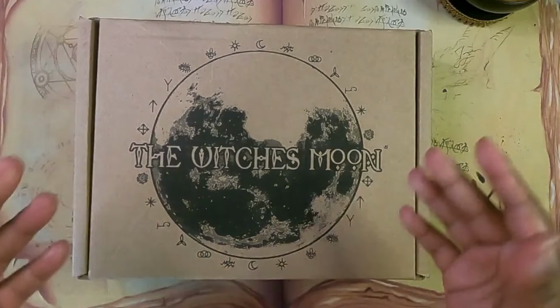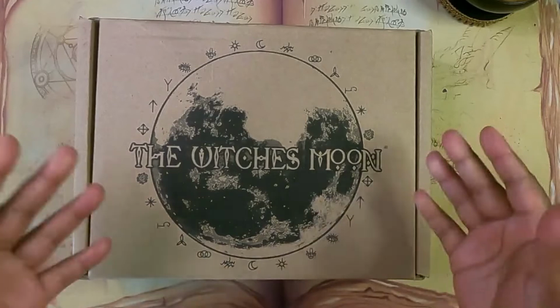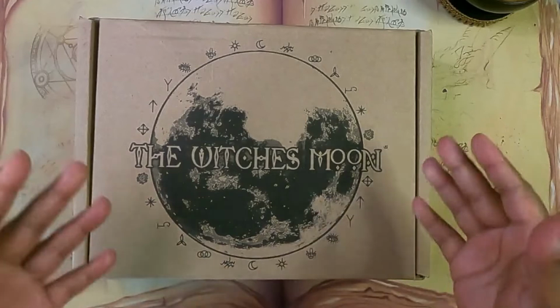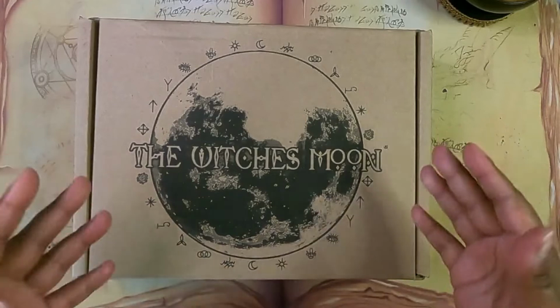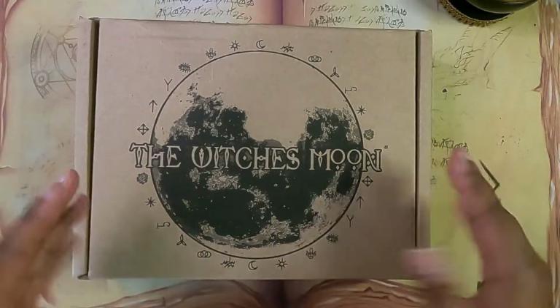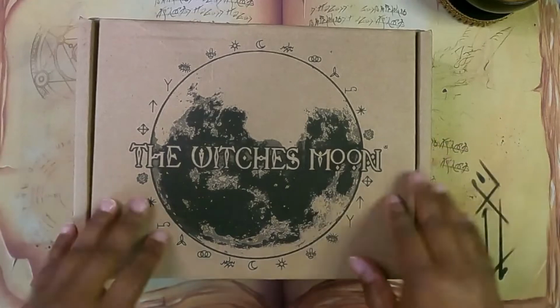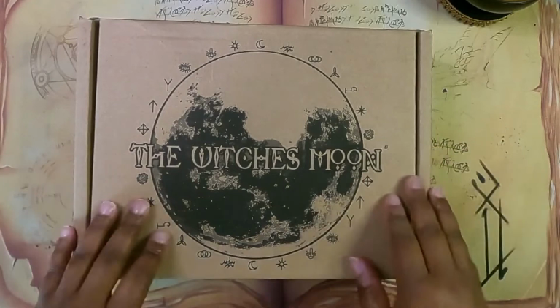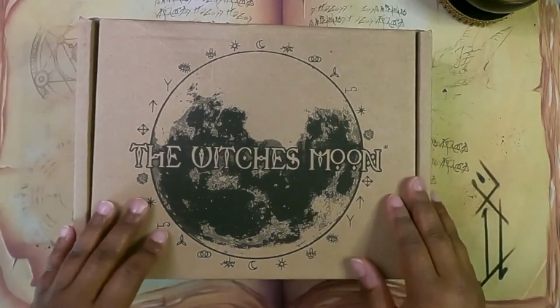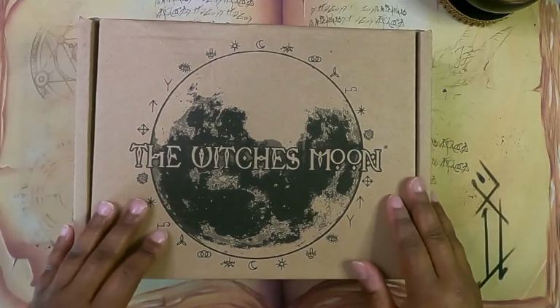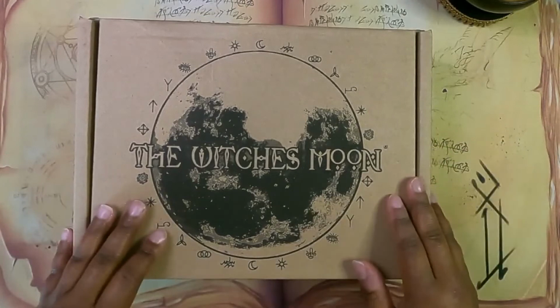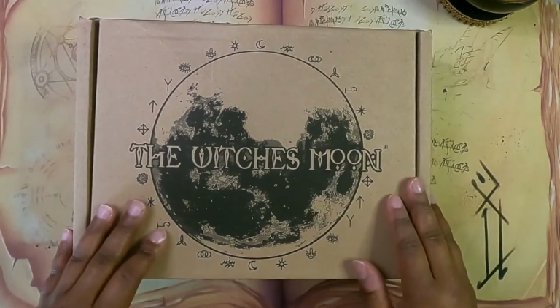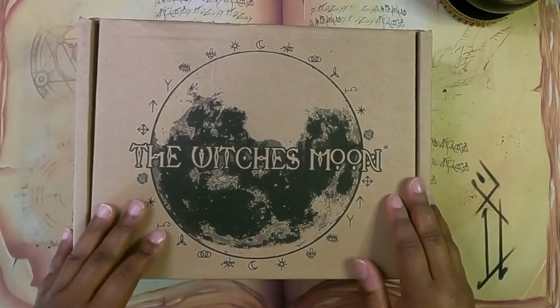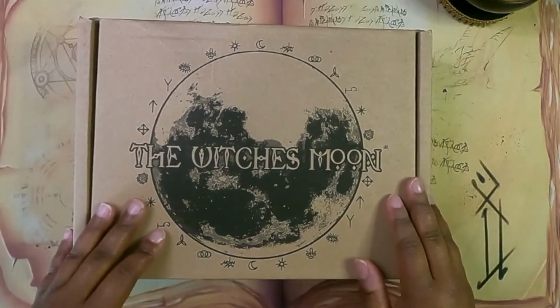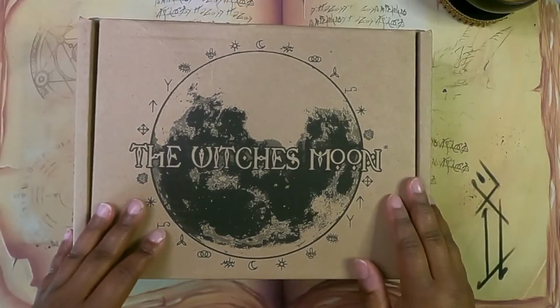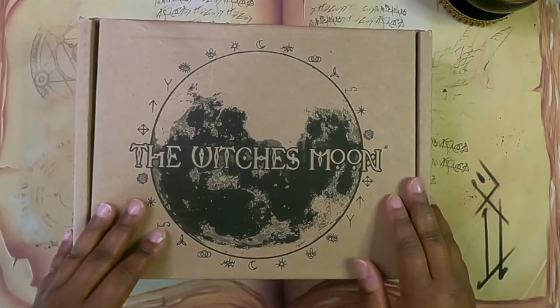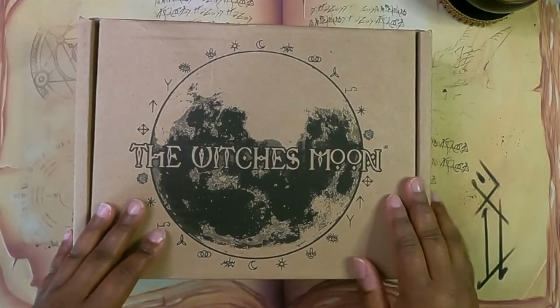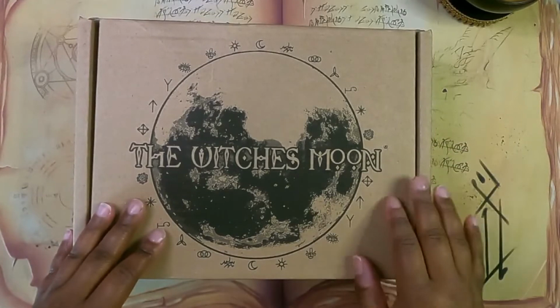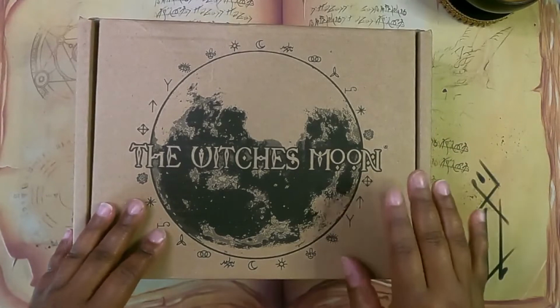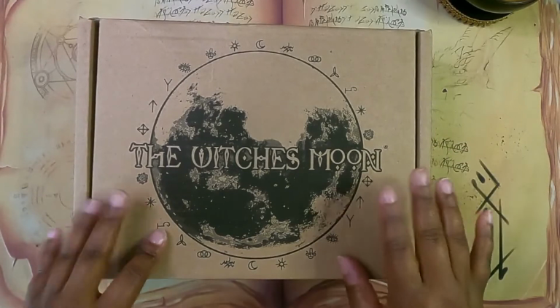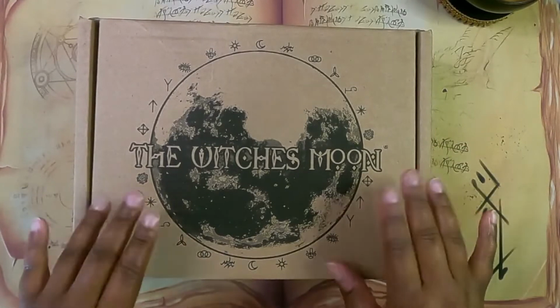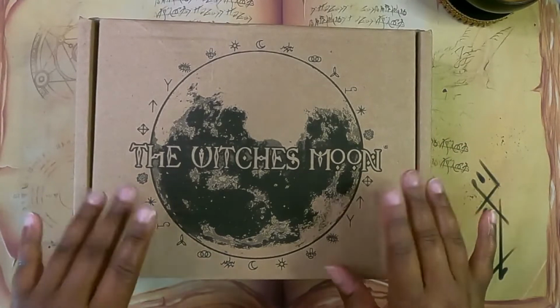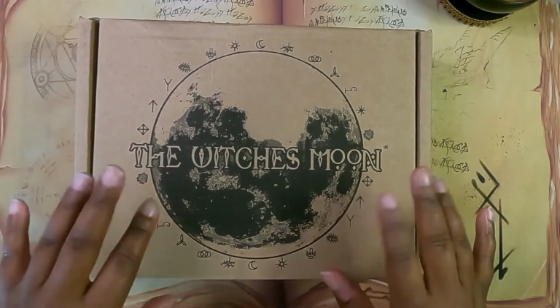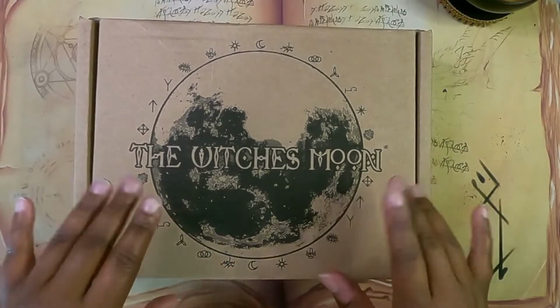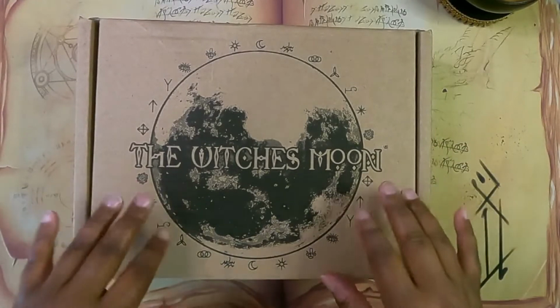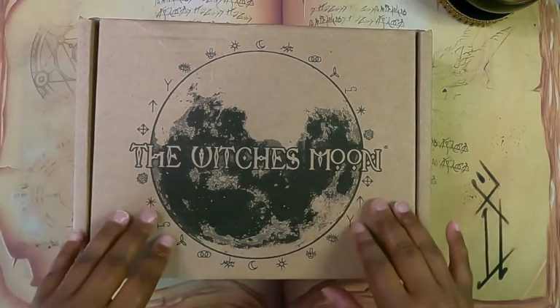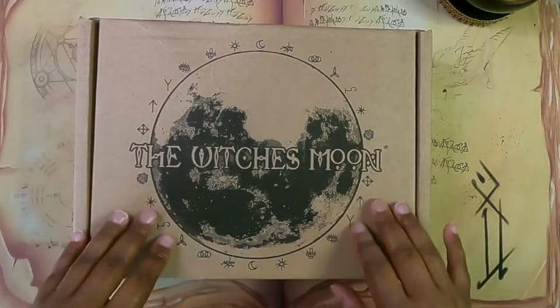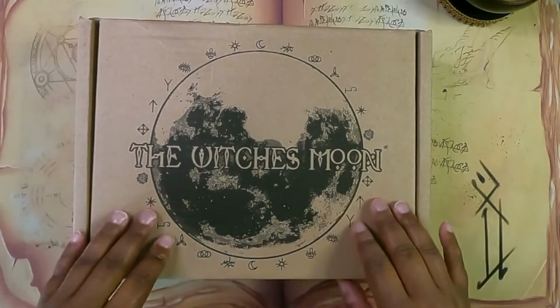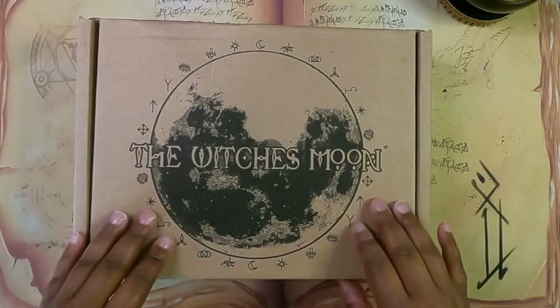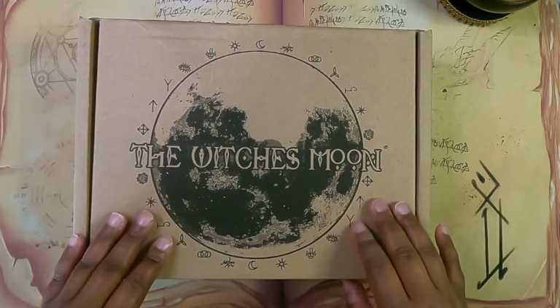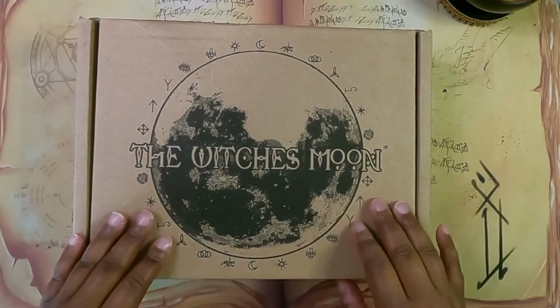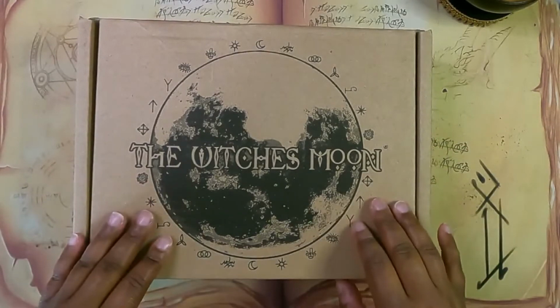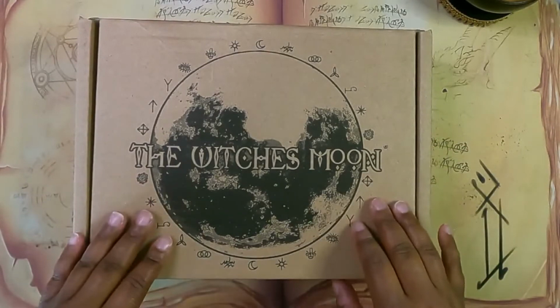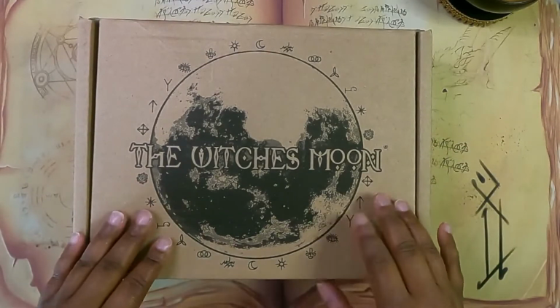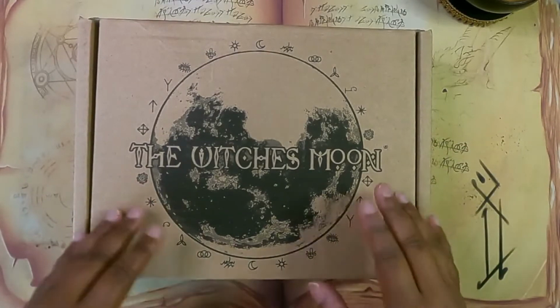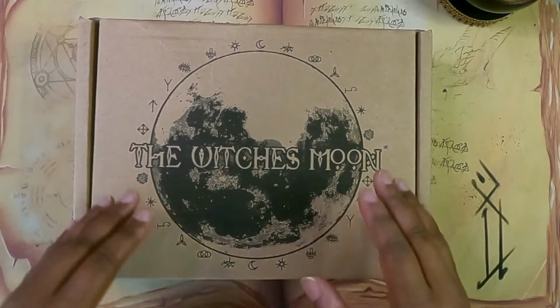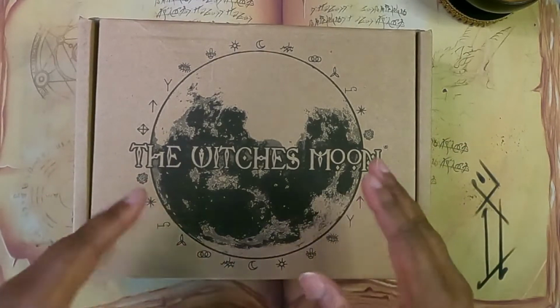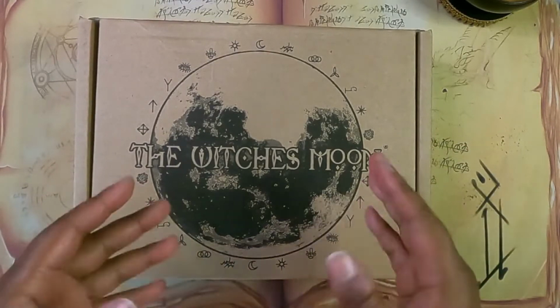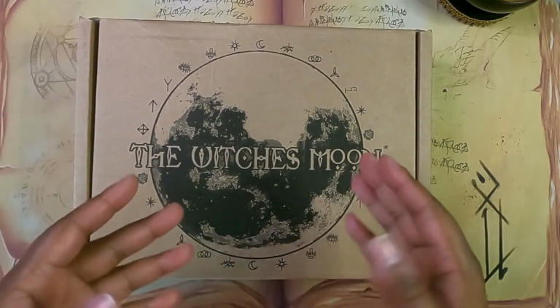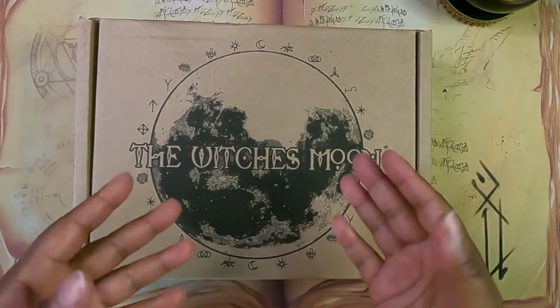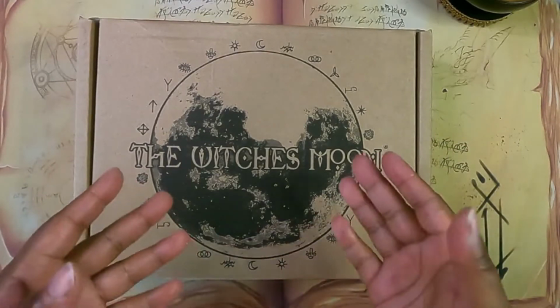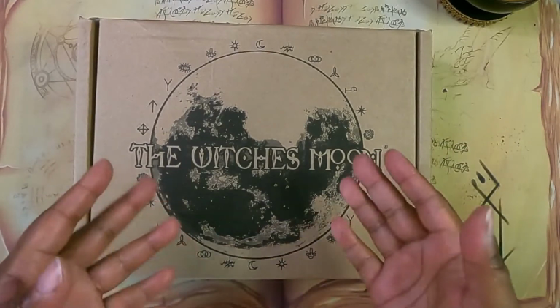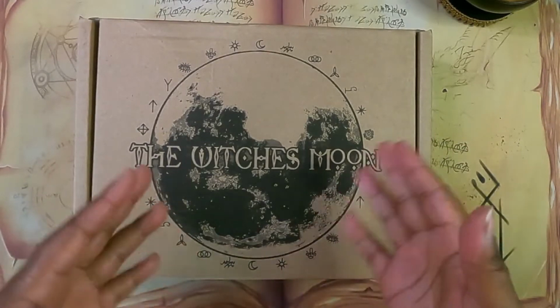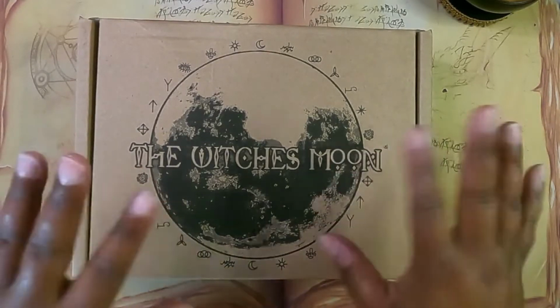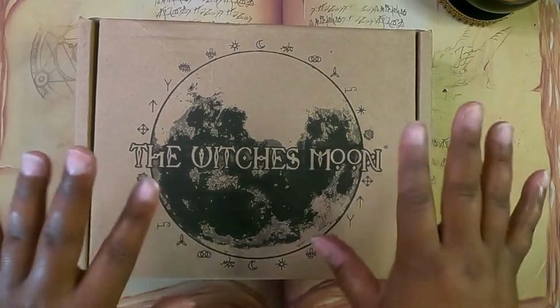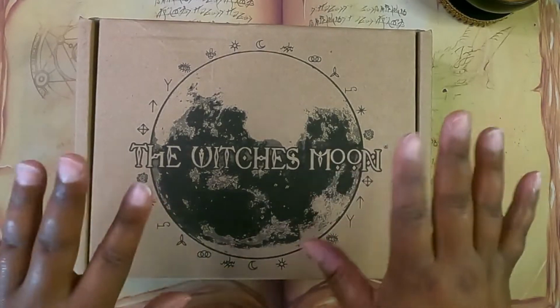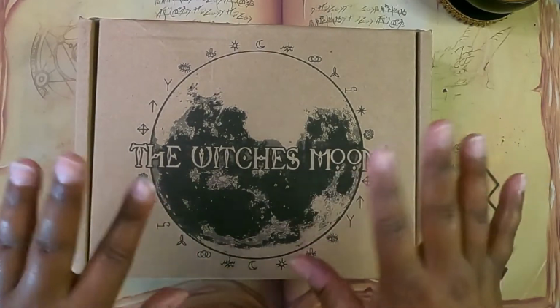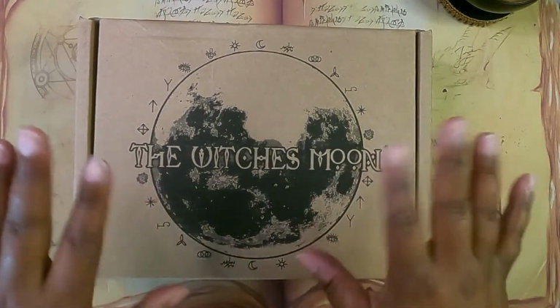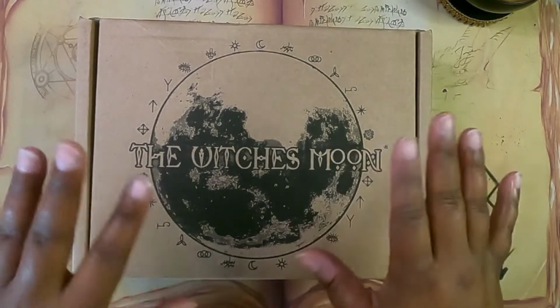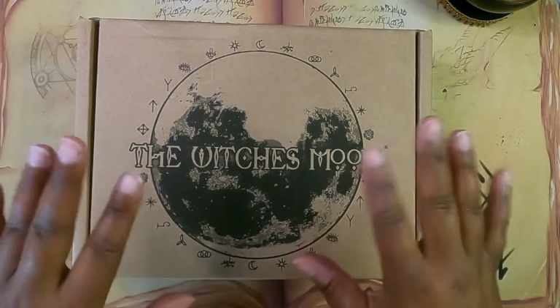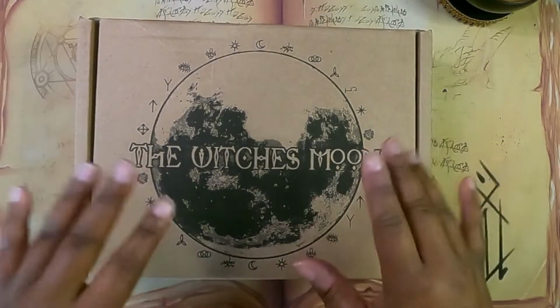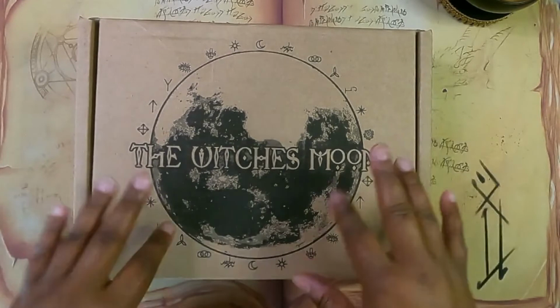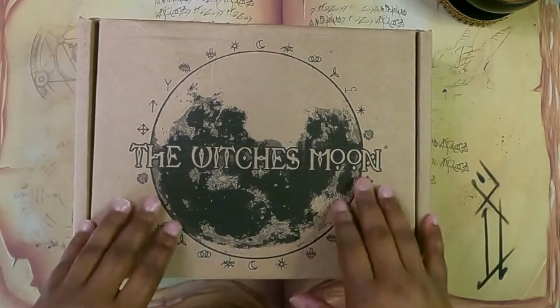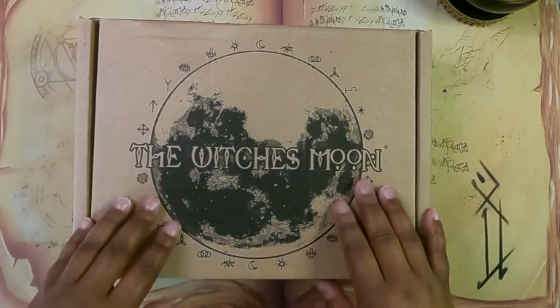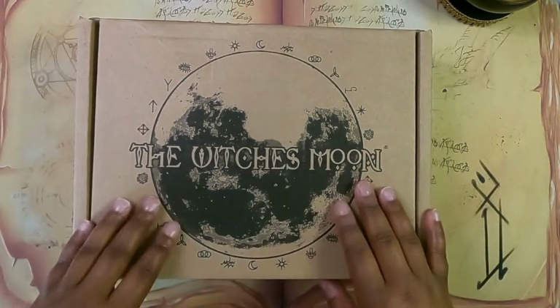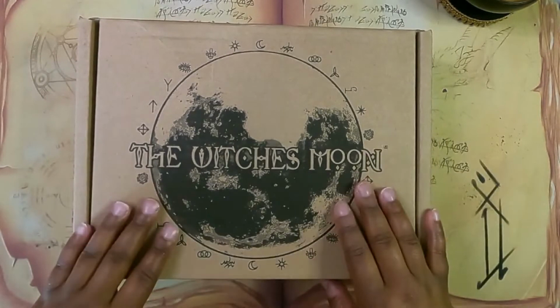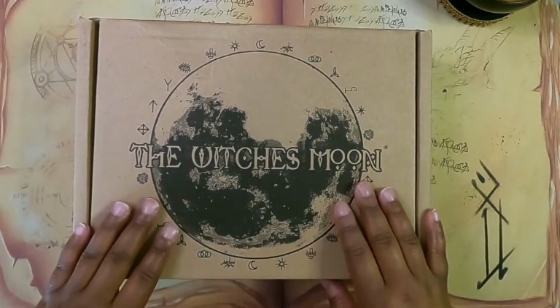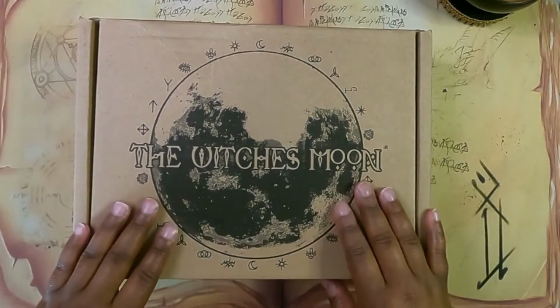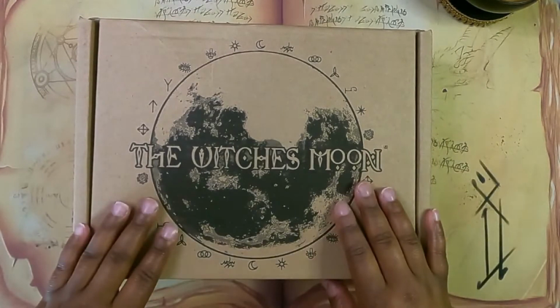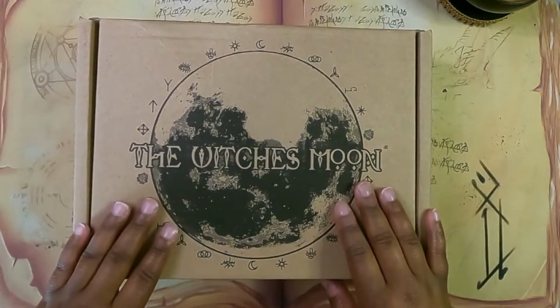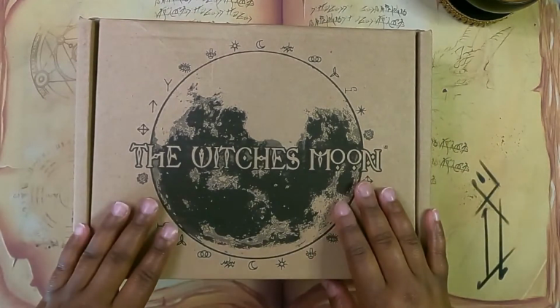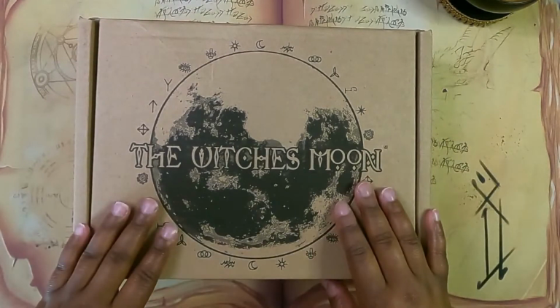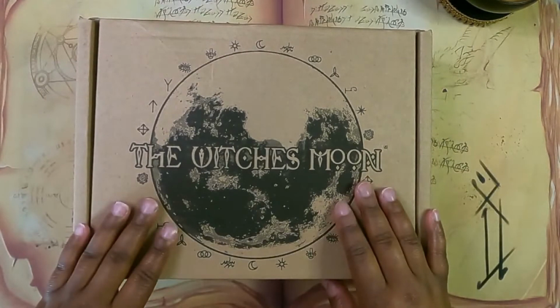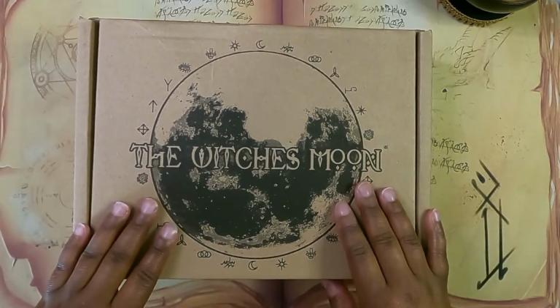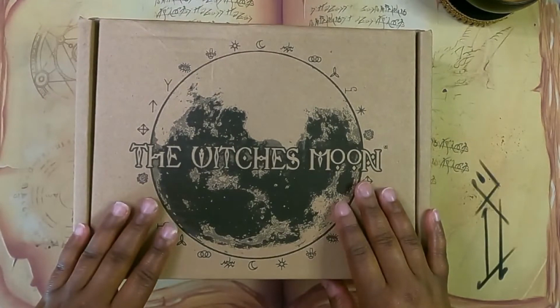Hi everyone, I am Brittany the Cosmic Lunar Soul. Welcome to my channel, and welcome back if you are a subscriber.